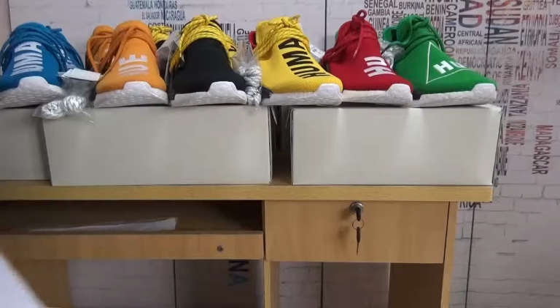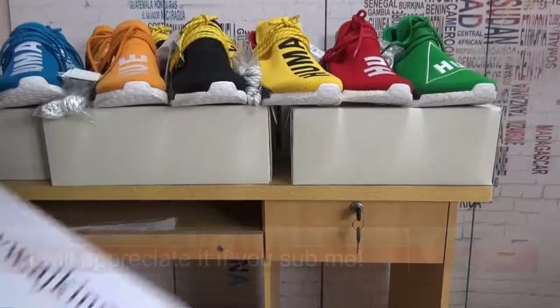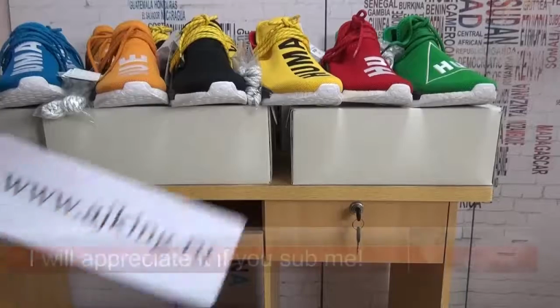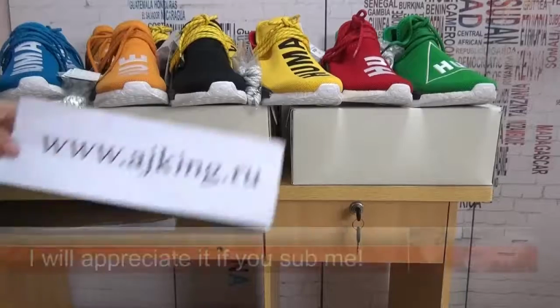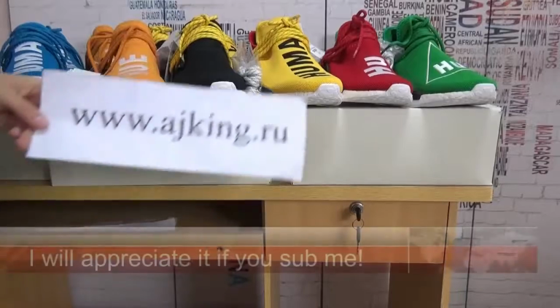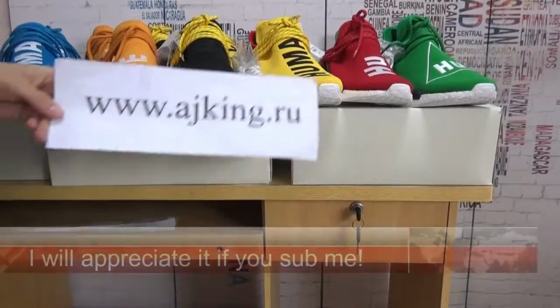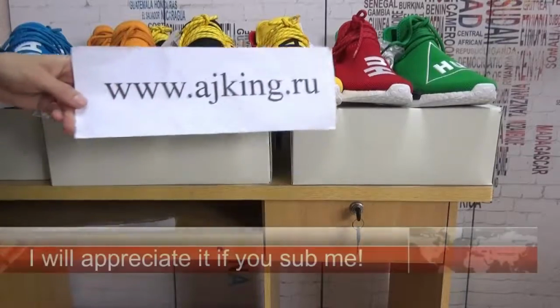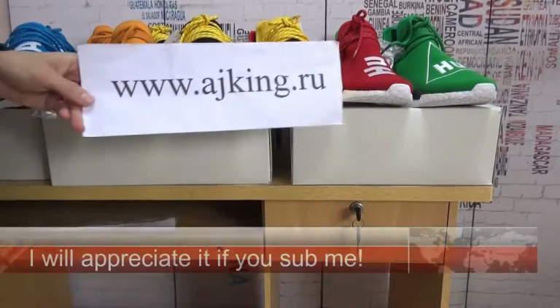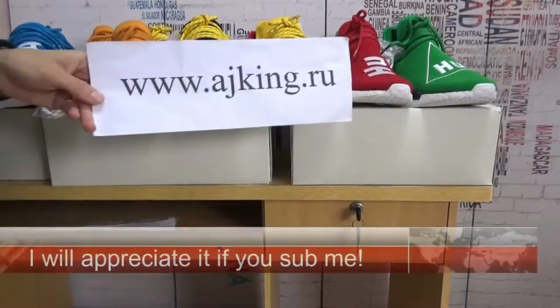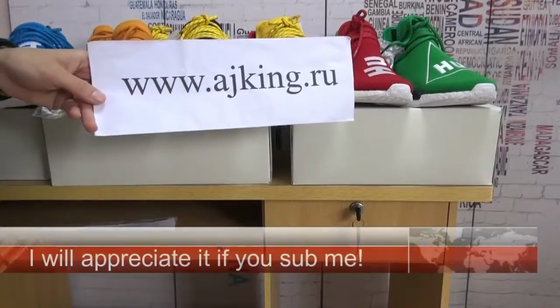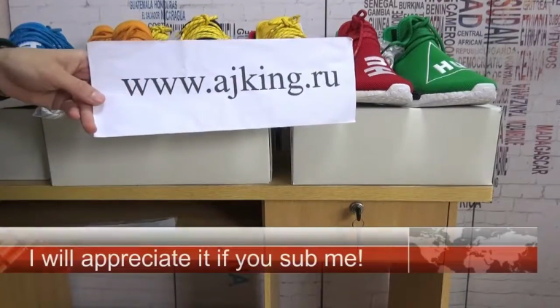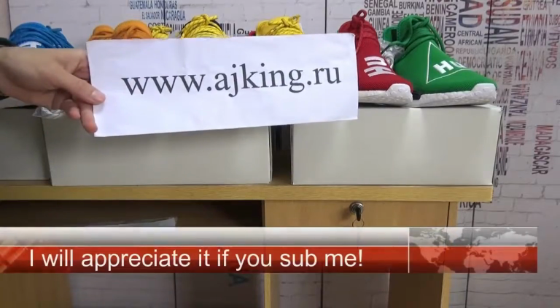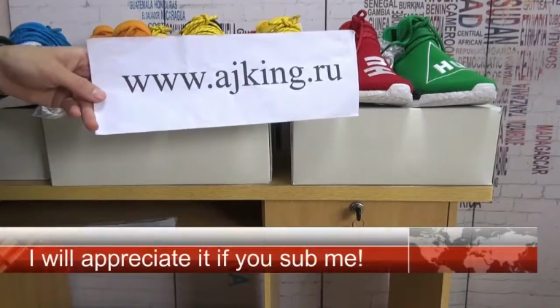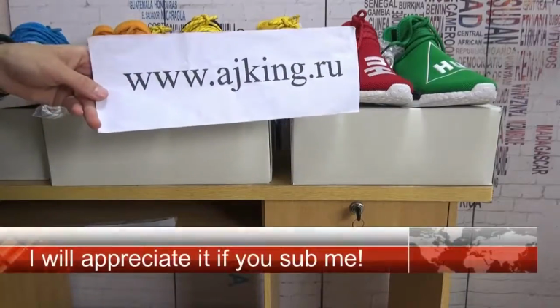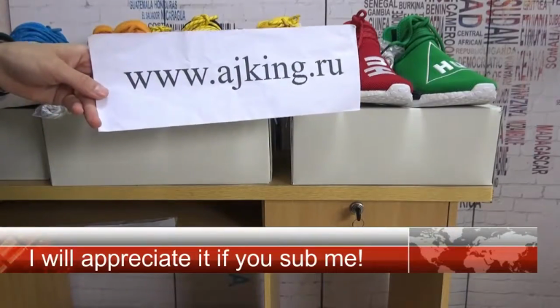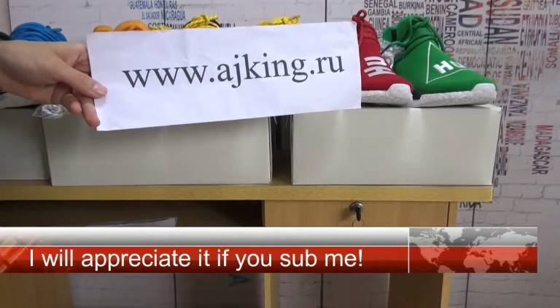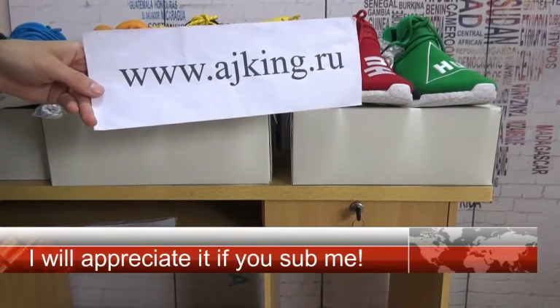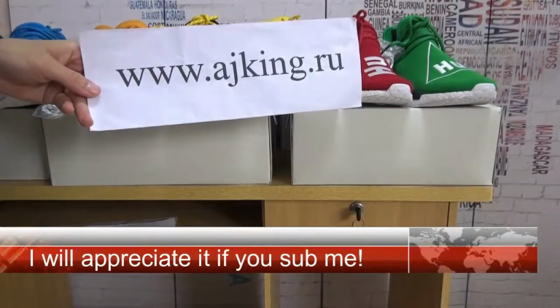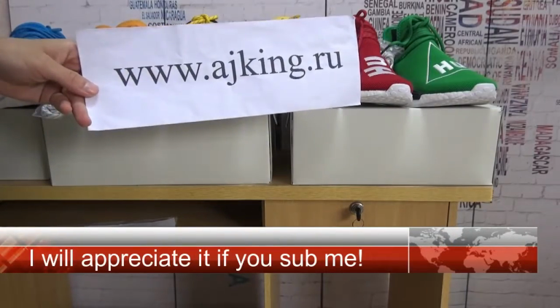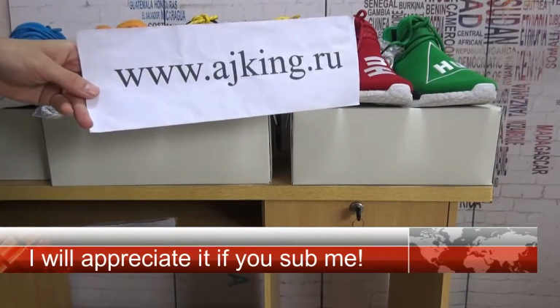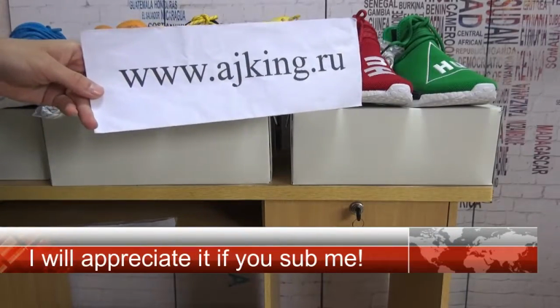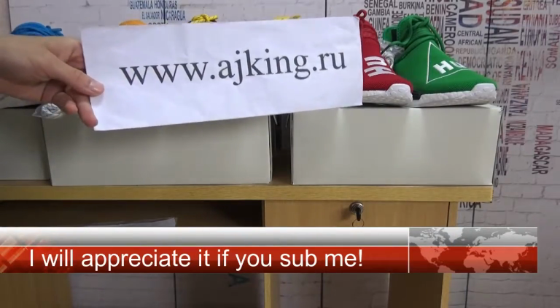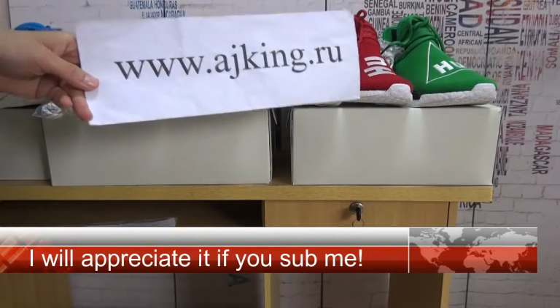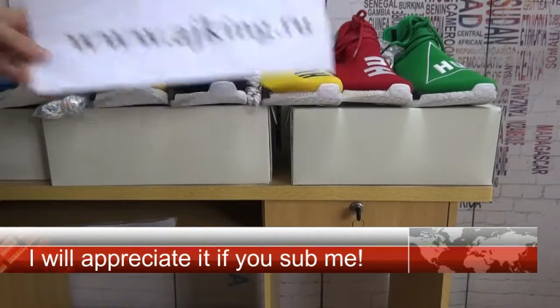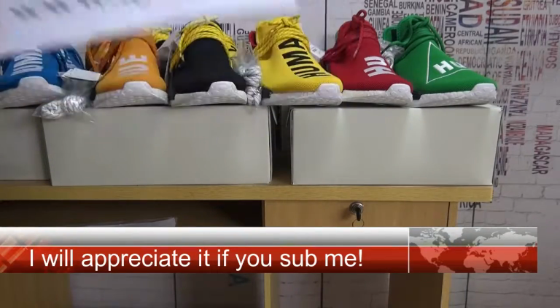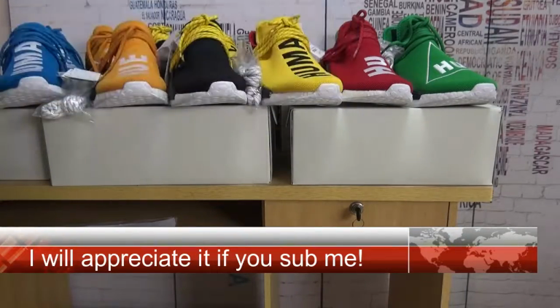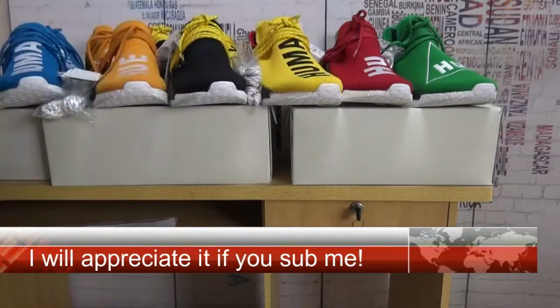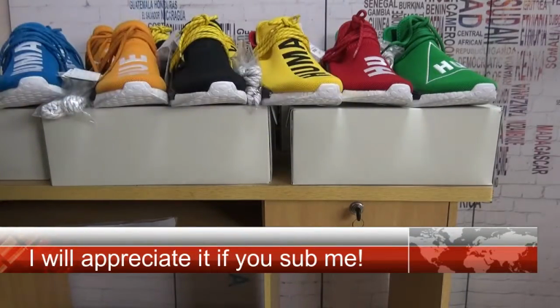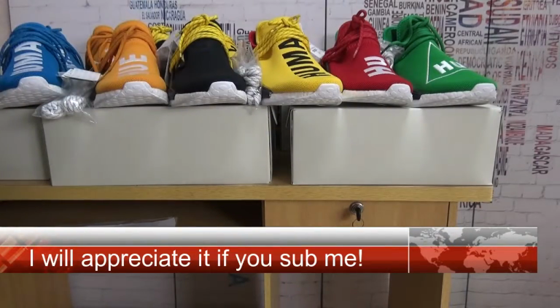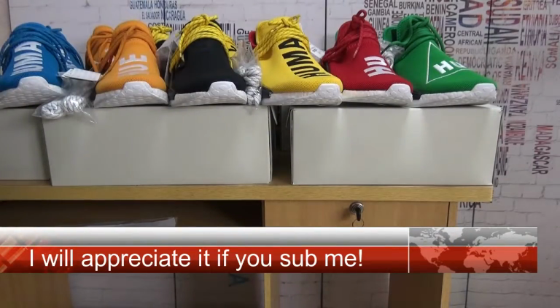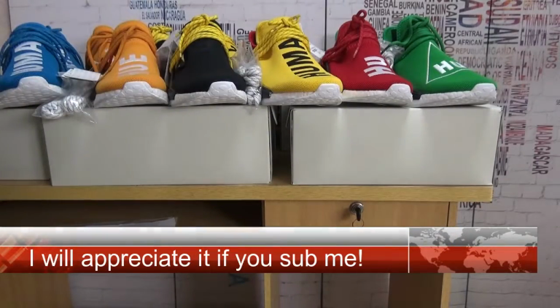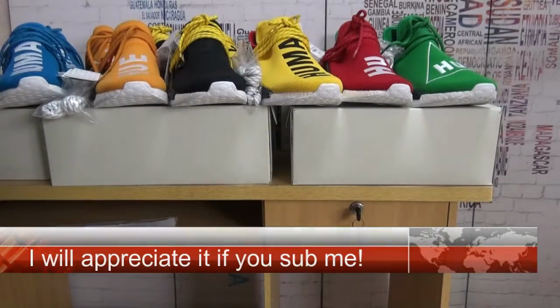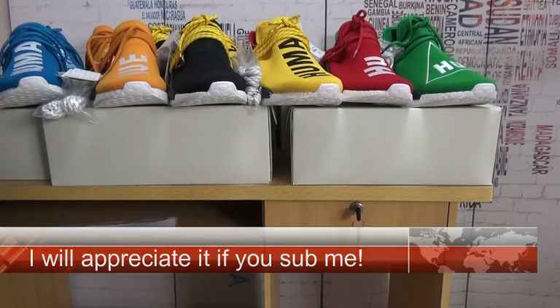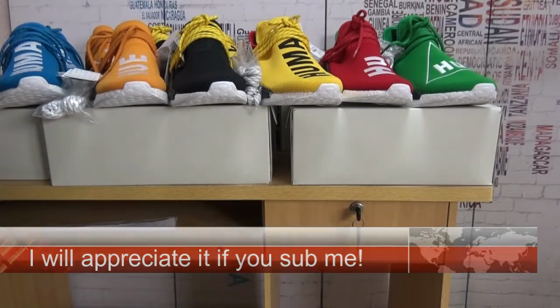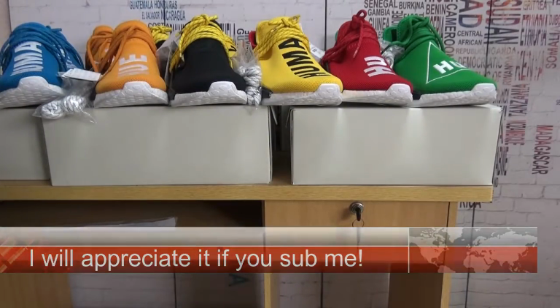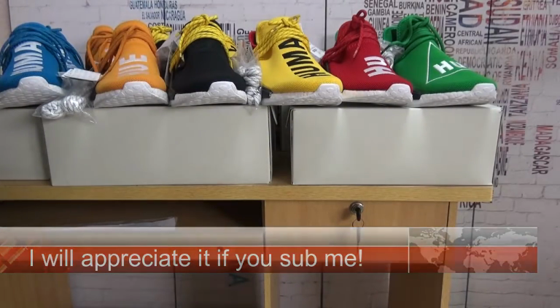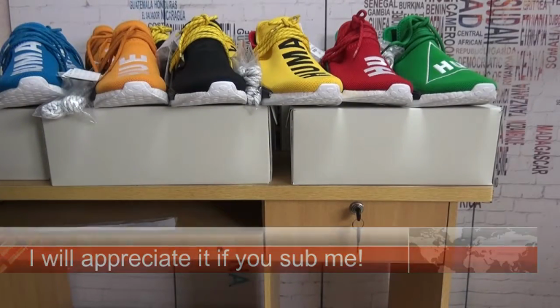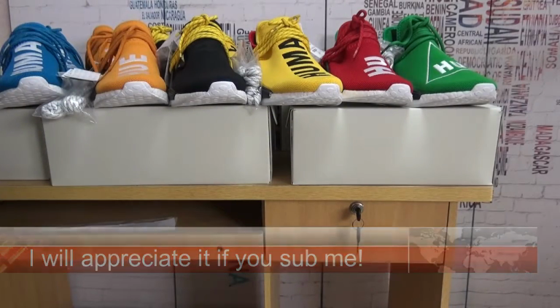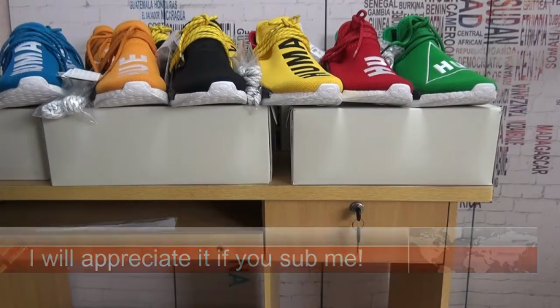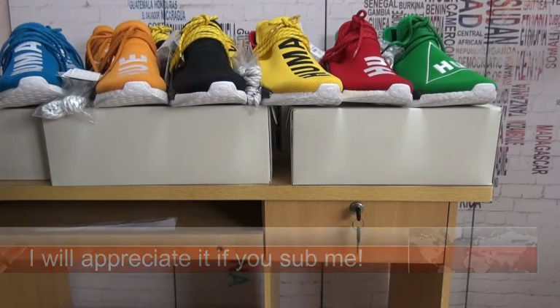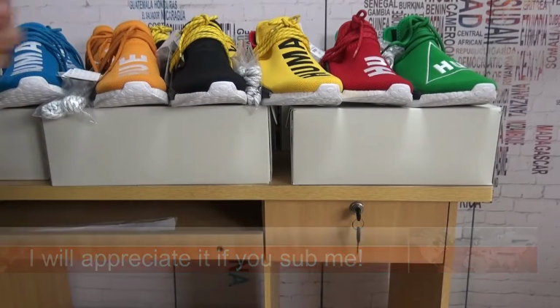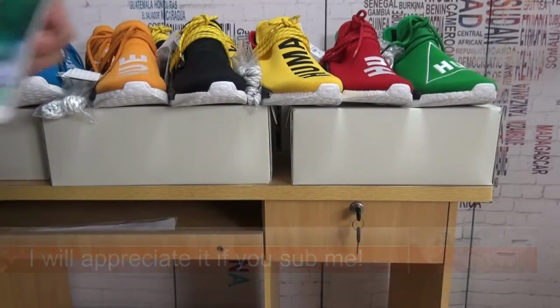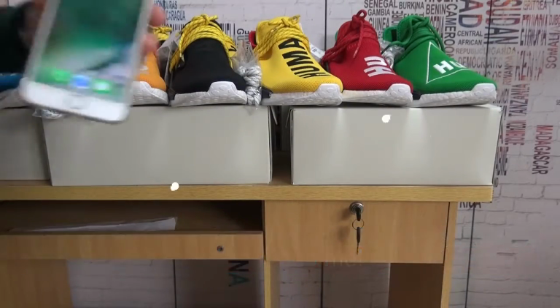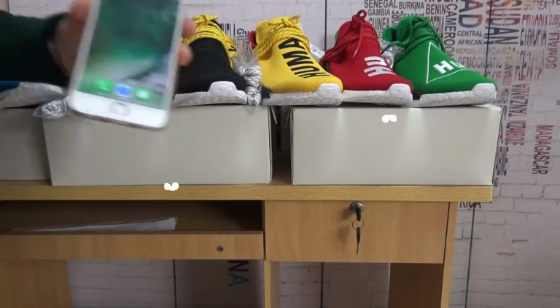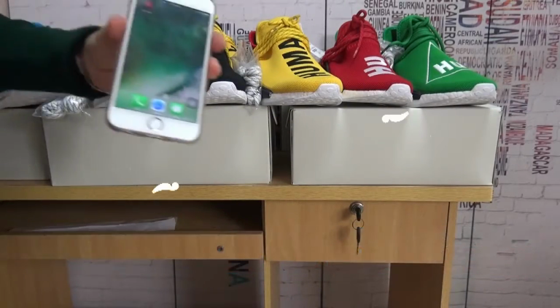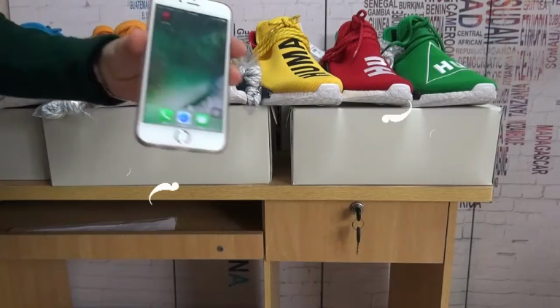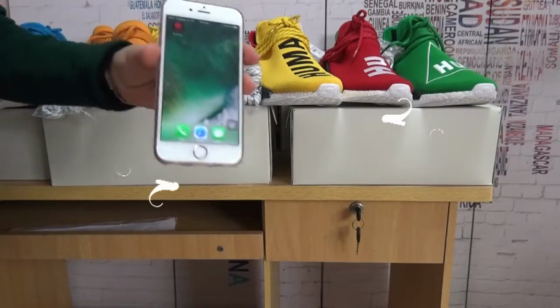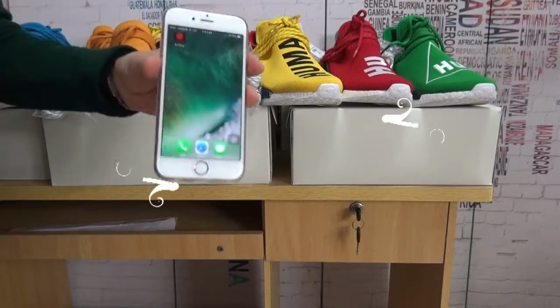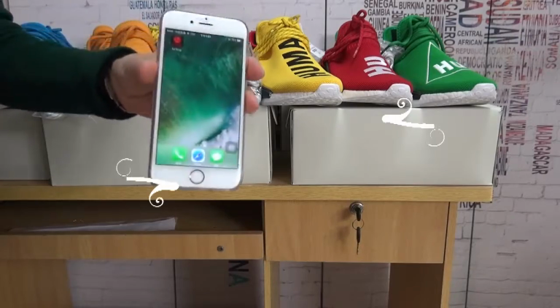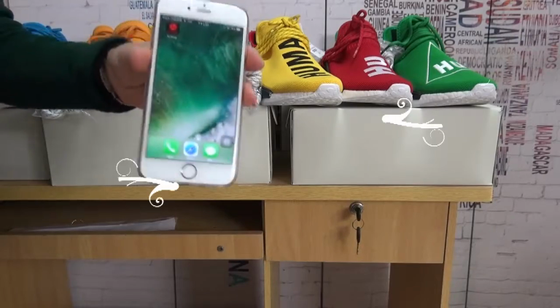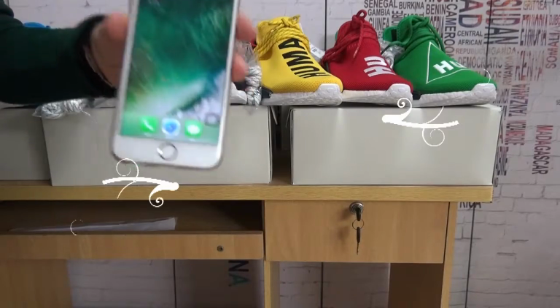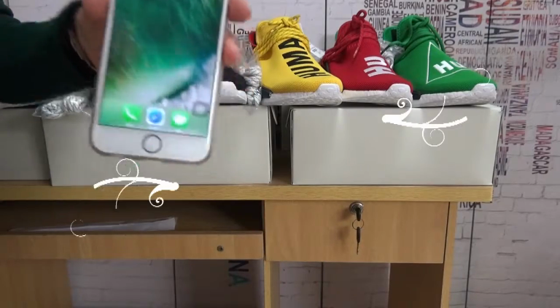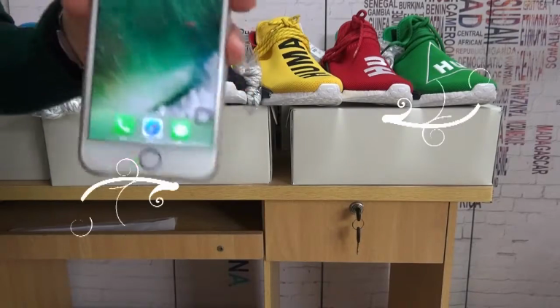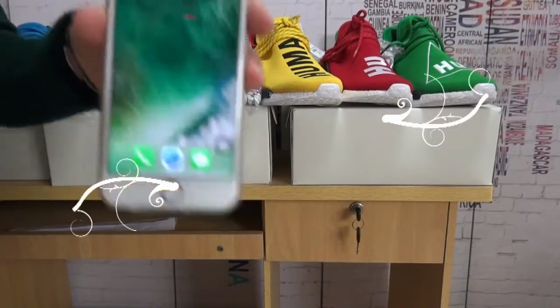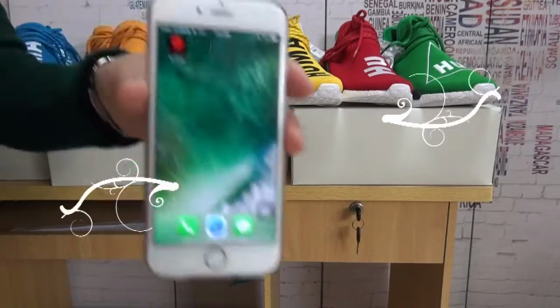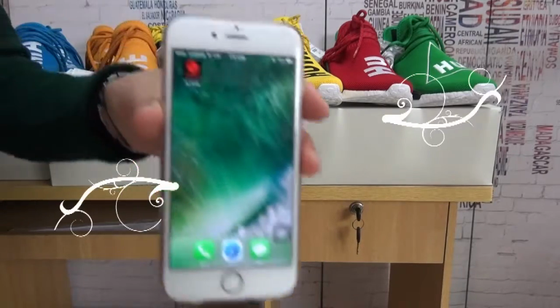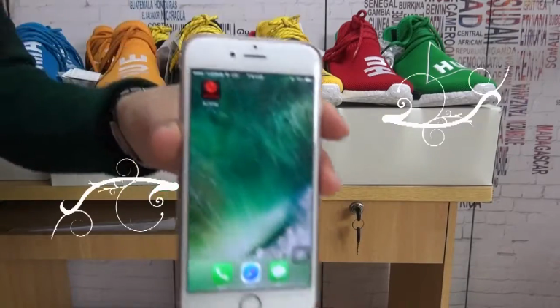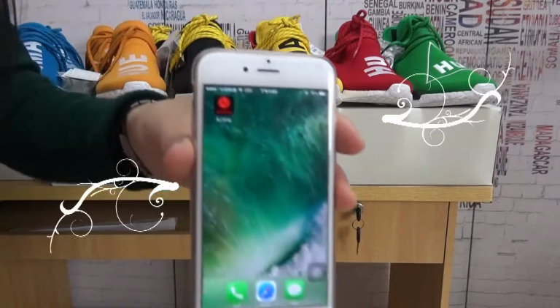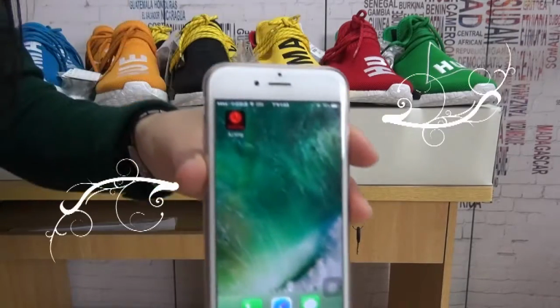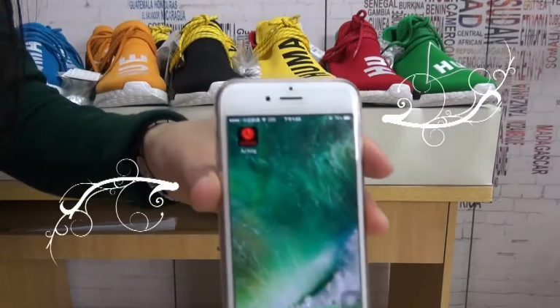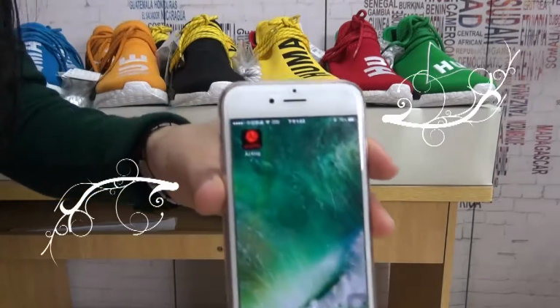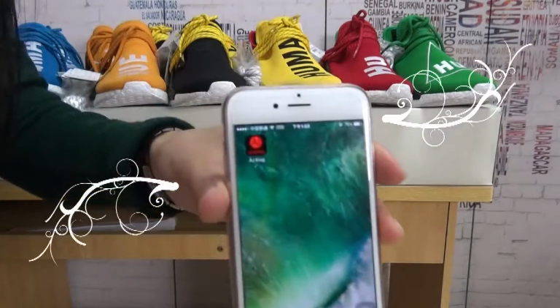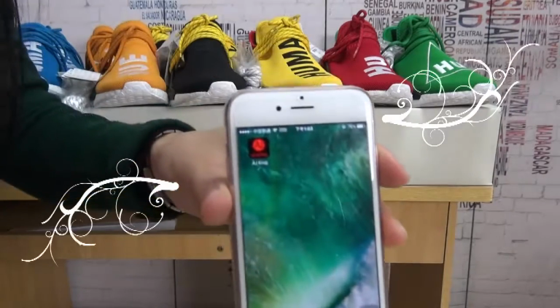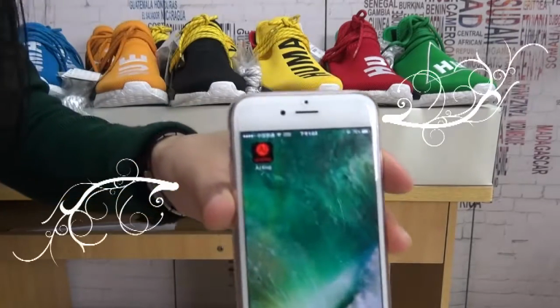Hi guys, I'm Sophie from ajkin.ru. And here is our app, Ajkin — check it out.